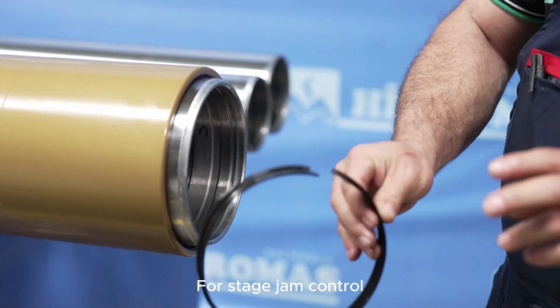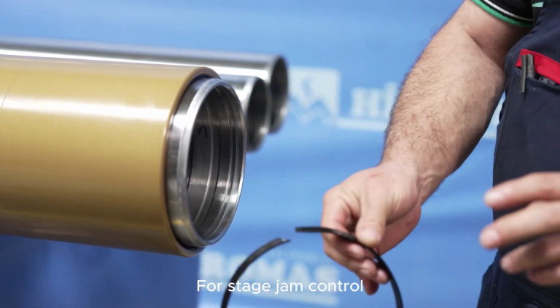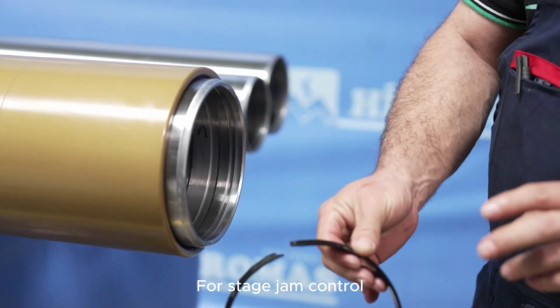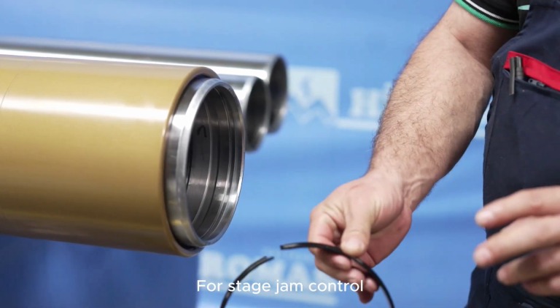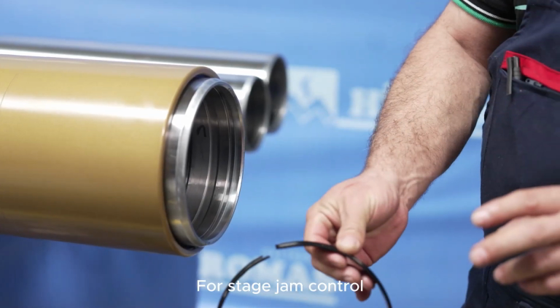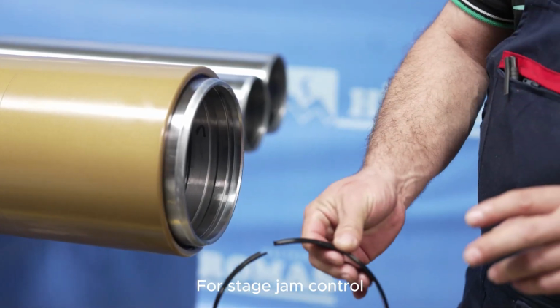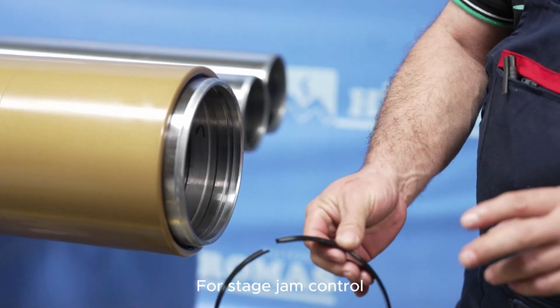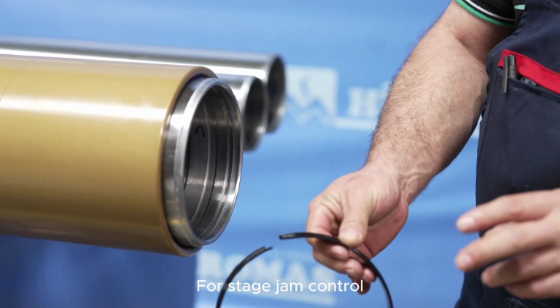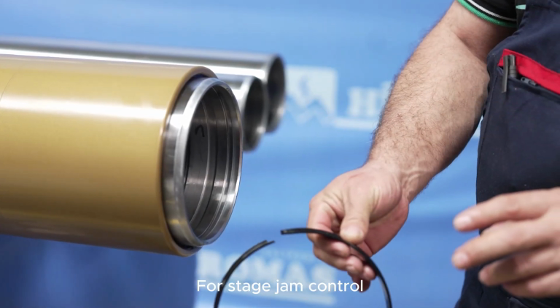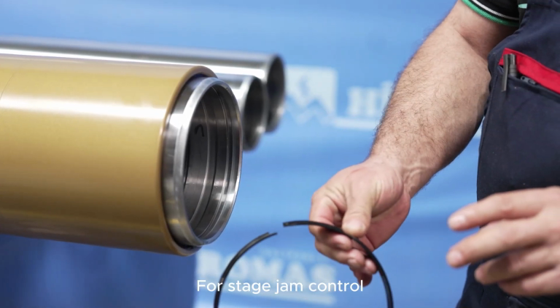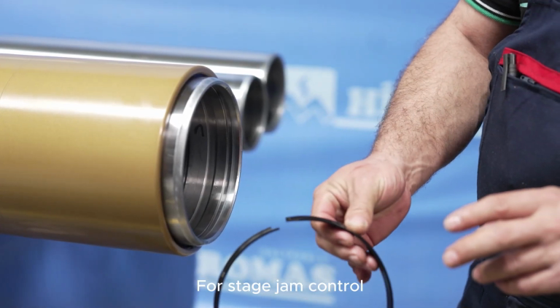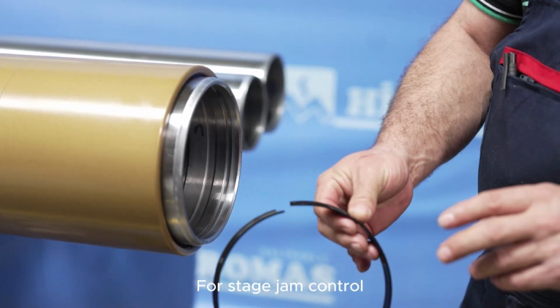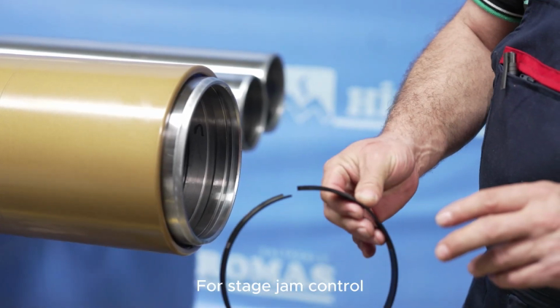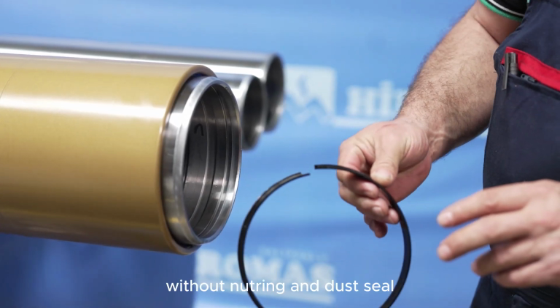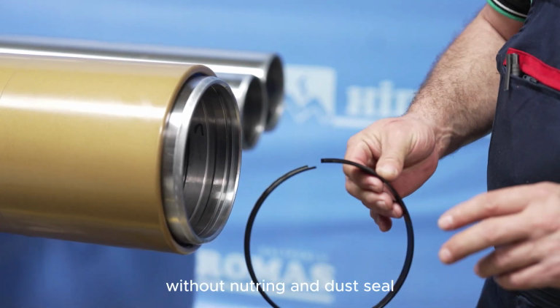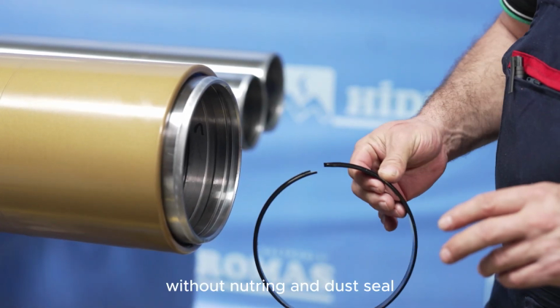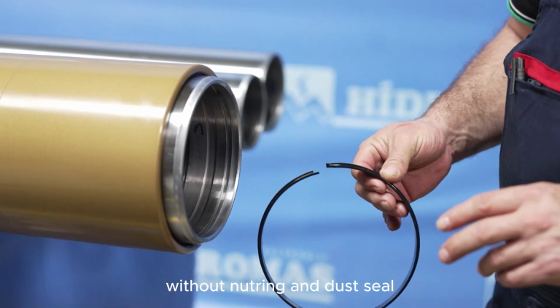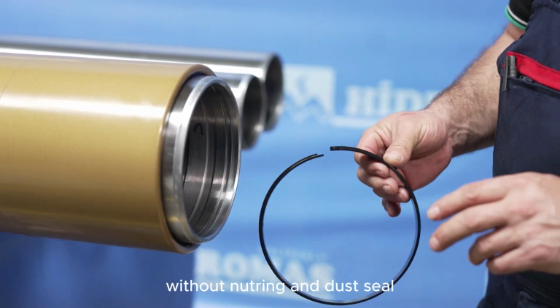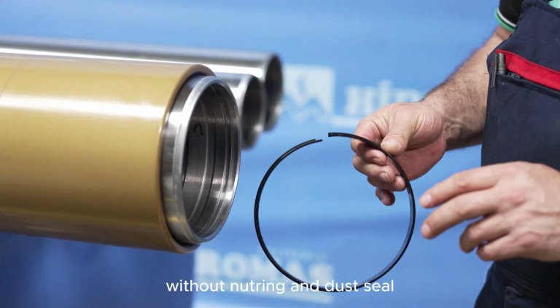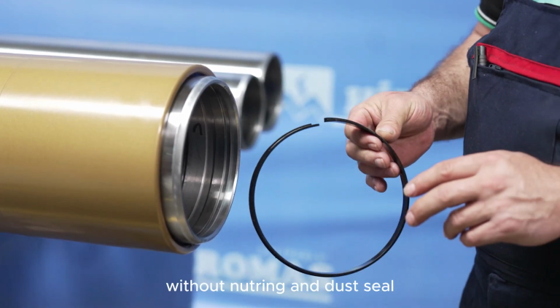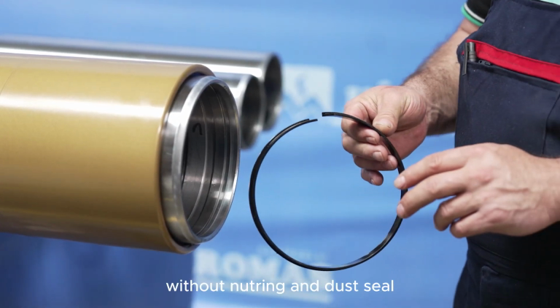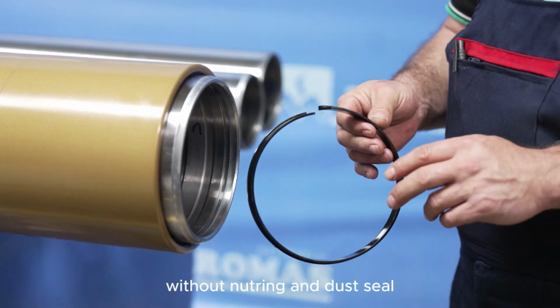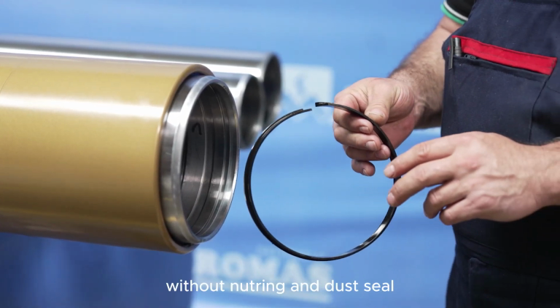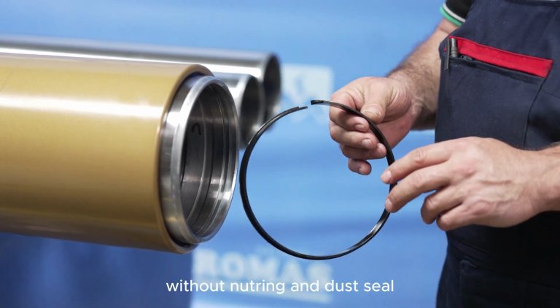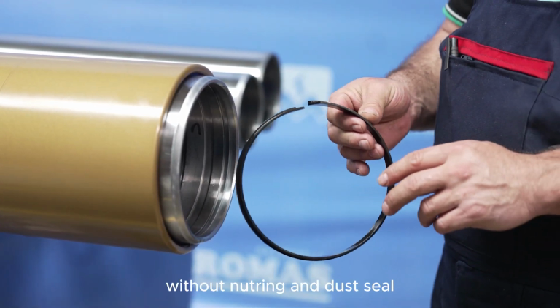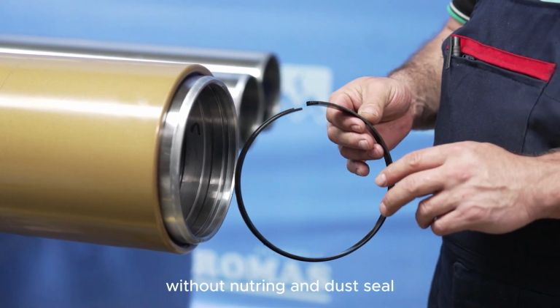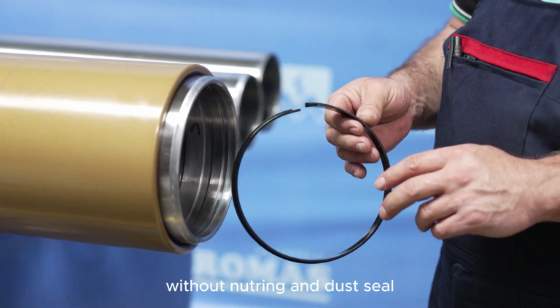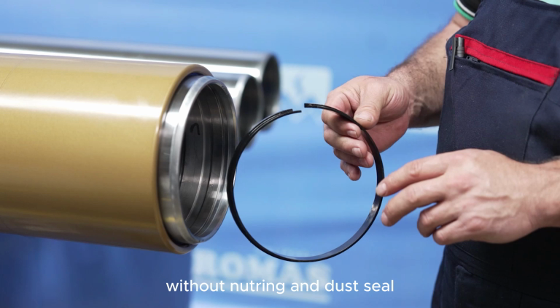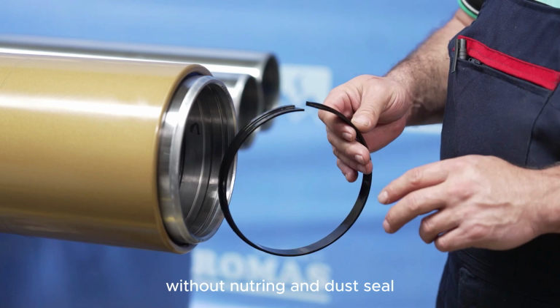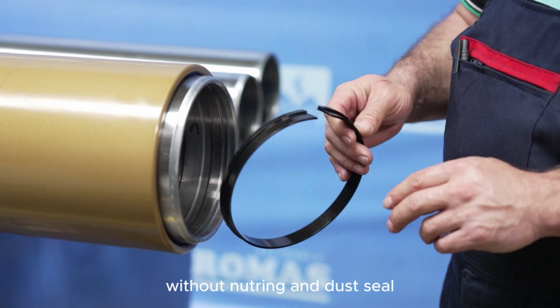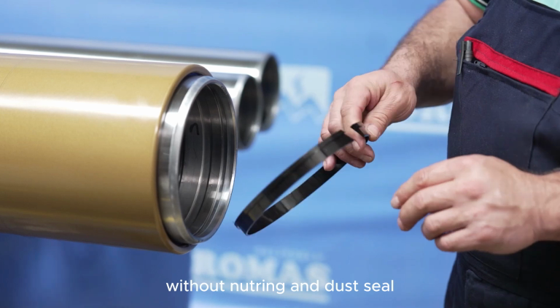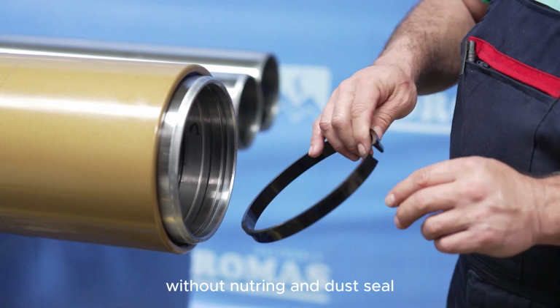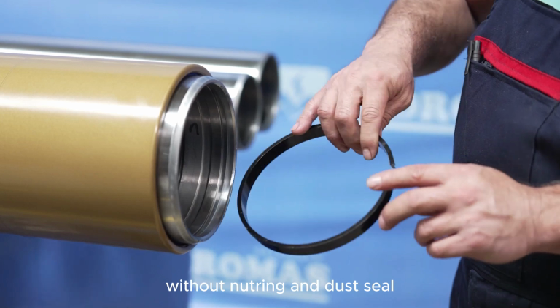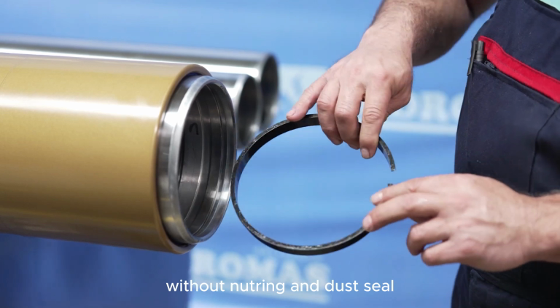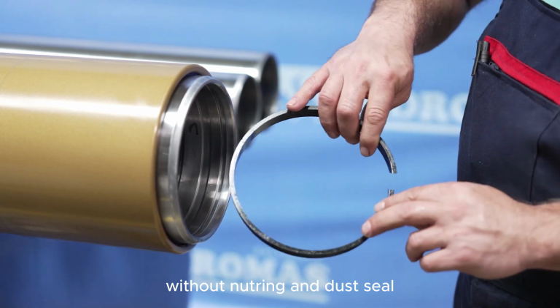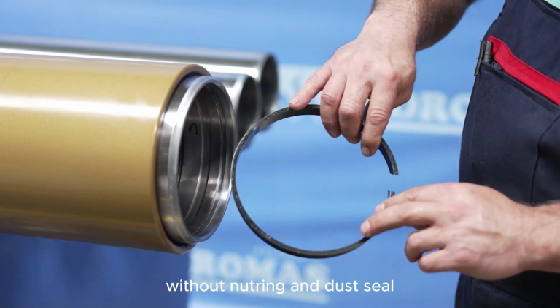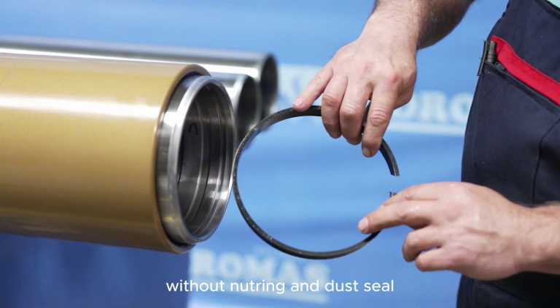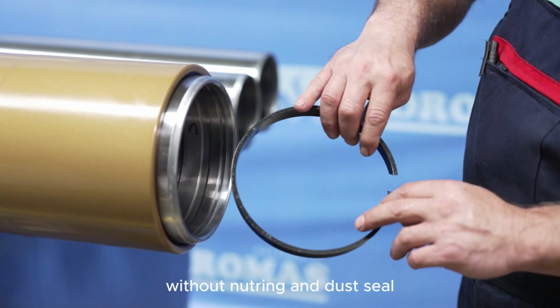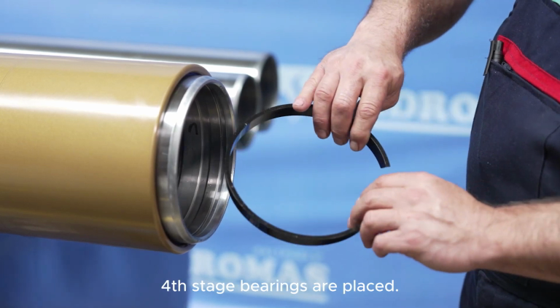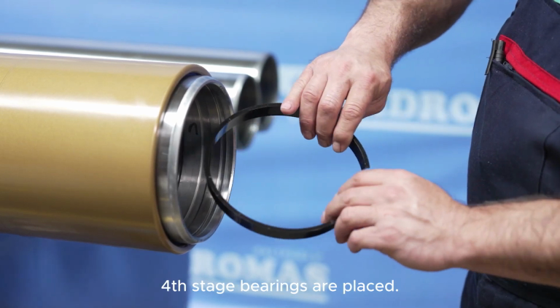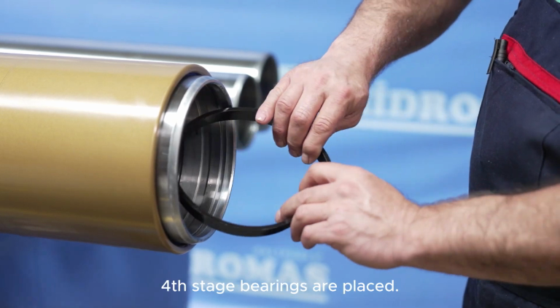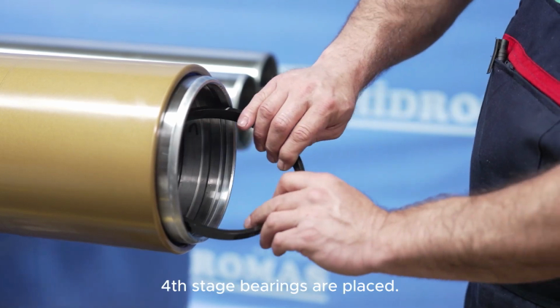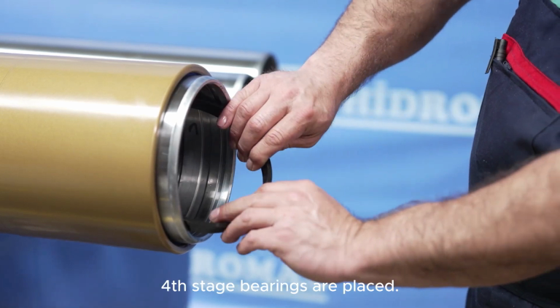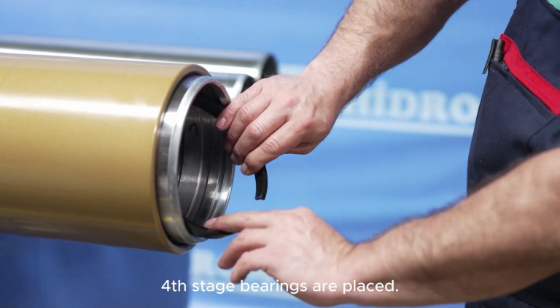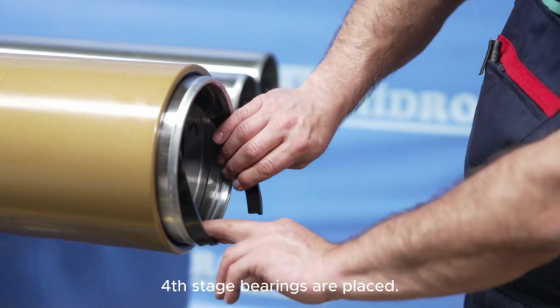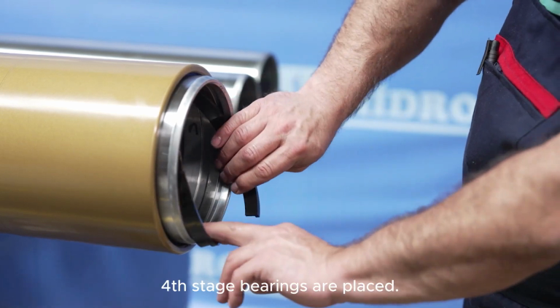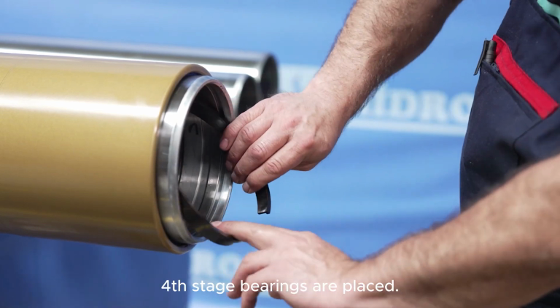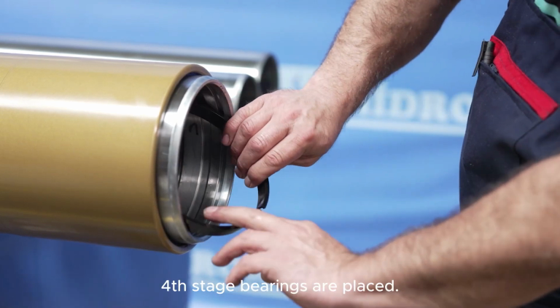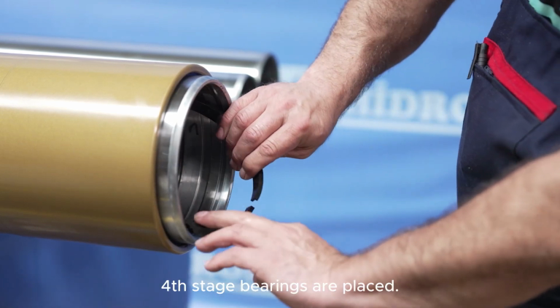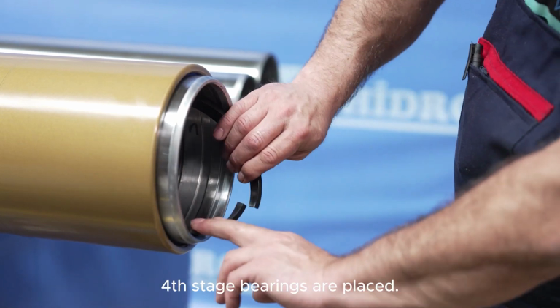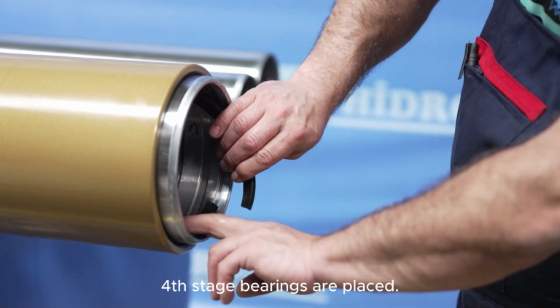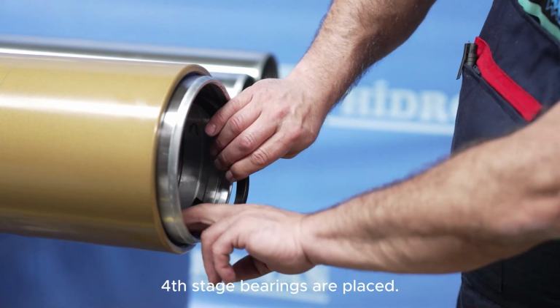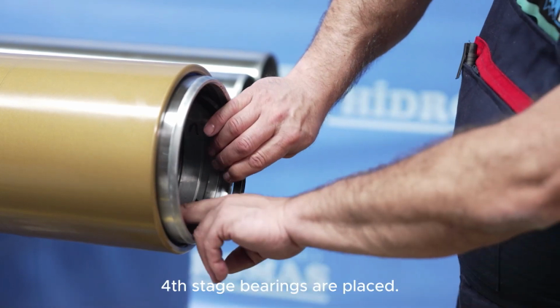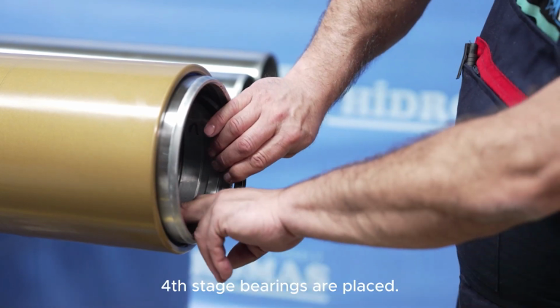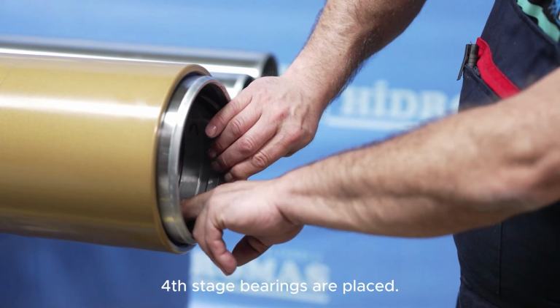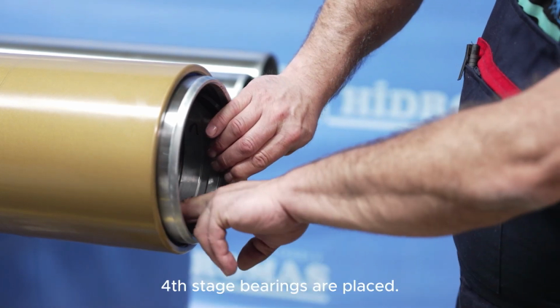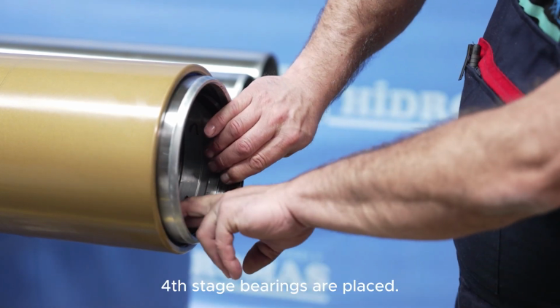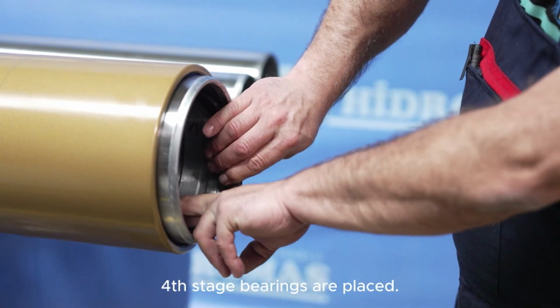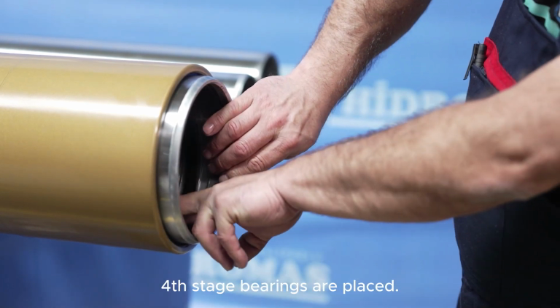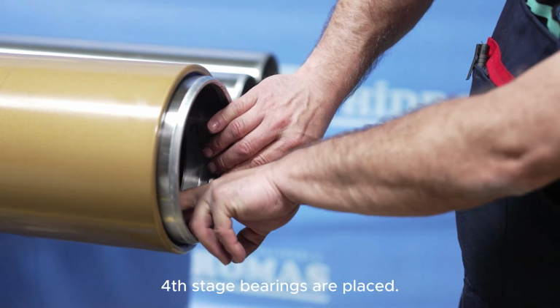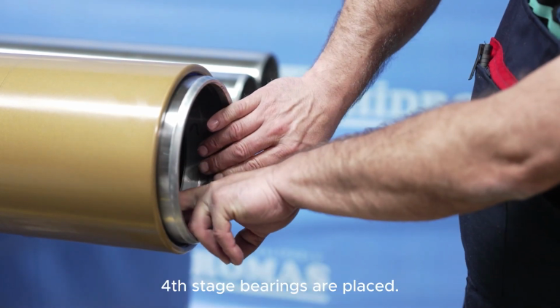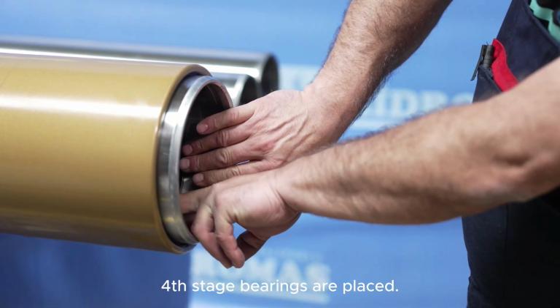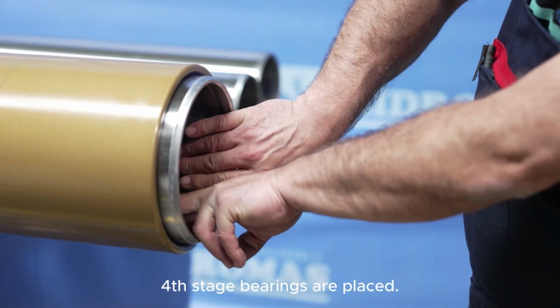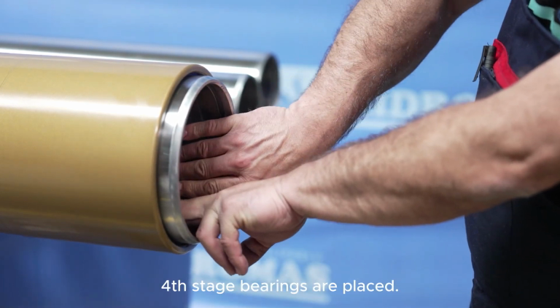For stage jam control, the fourth stage bearings are placed without fitting the nutring and dust seal.